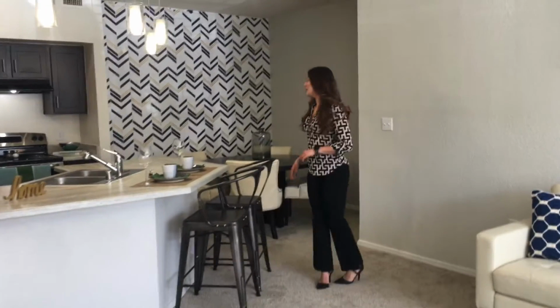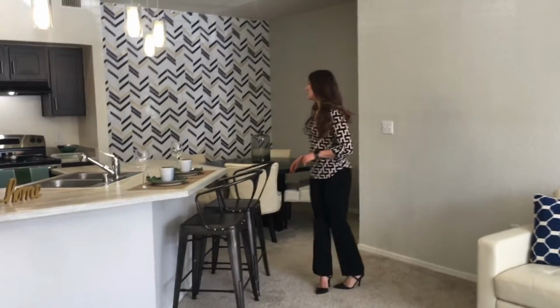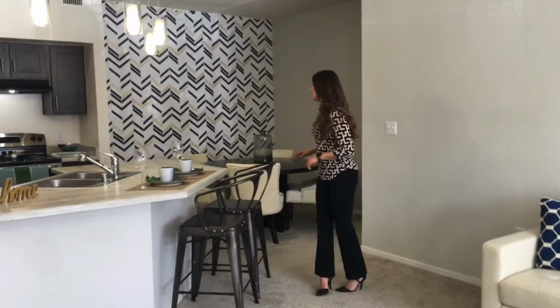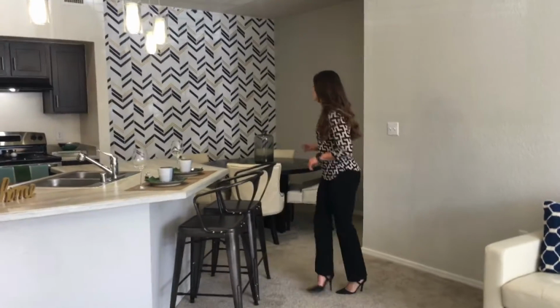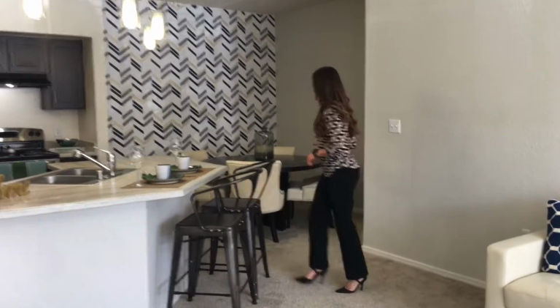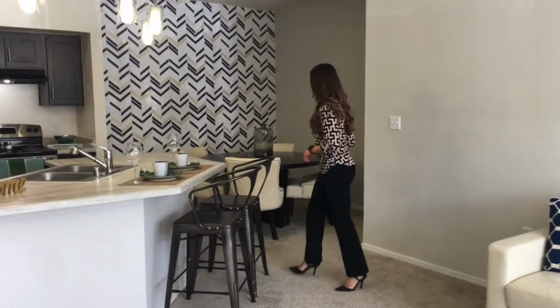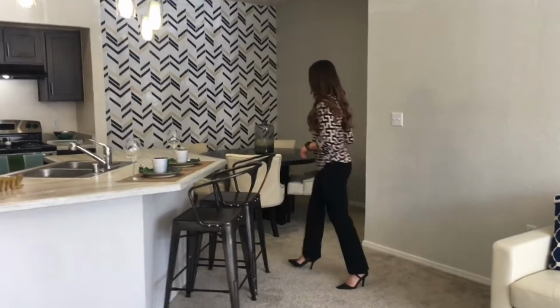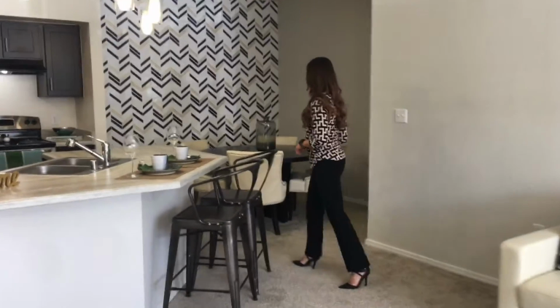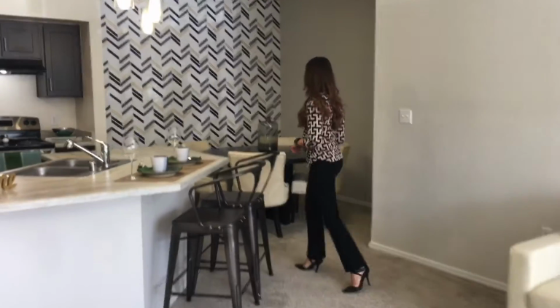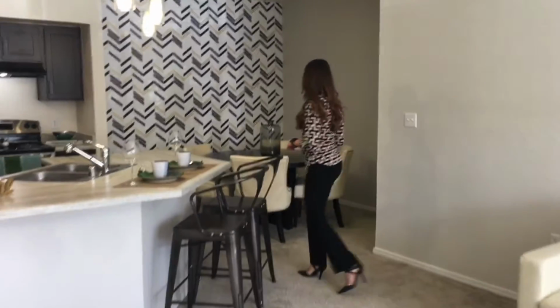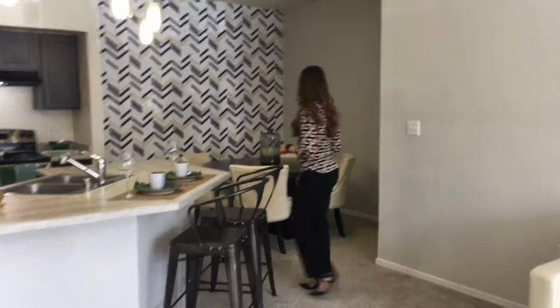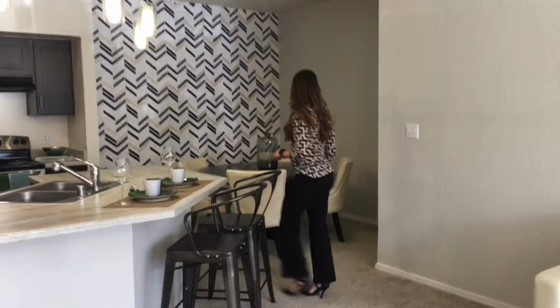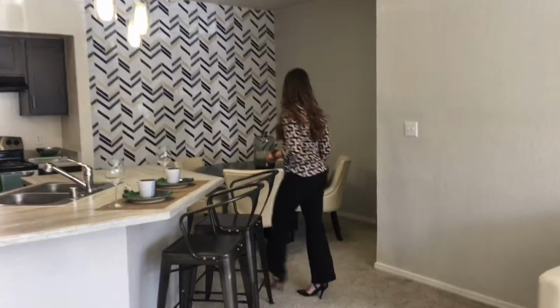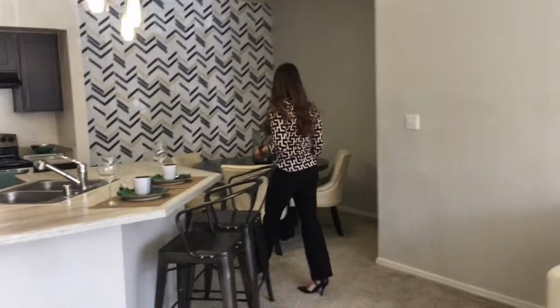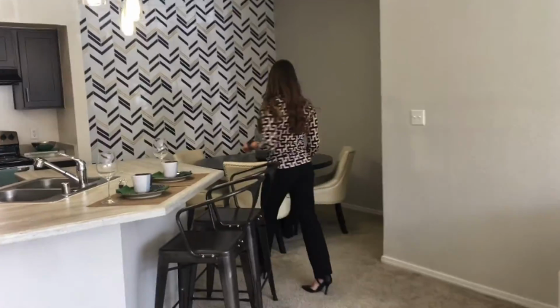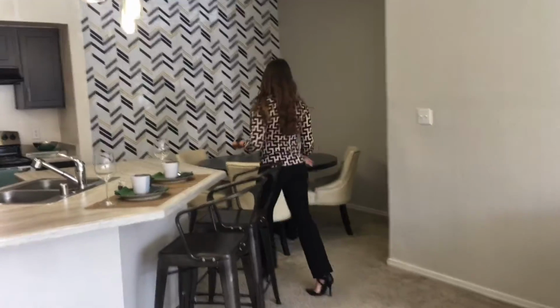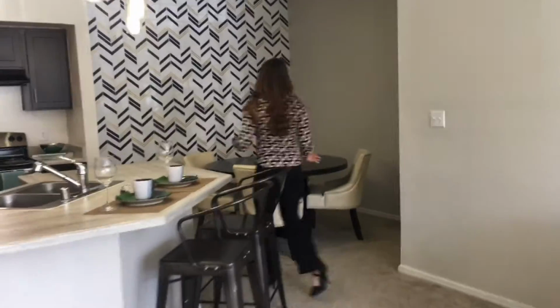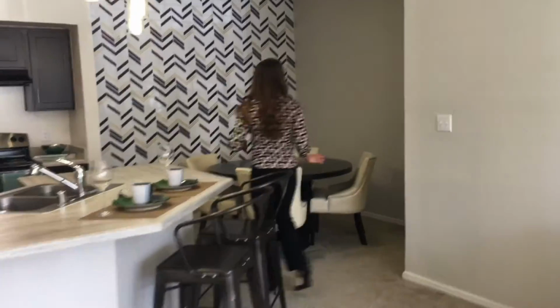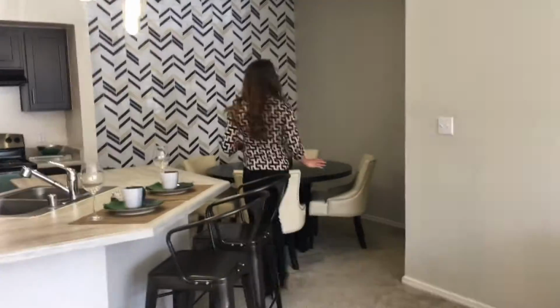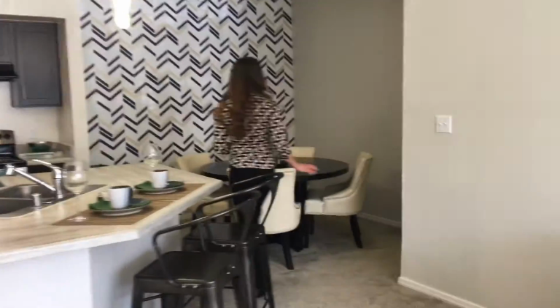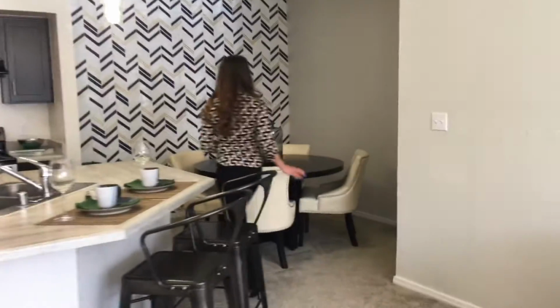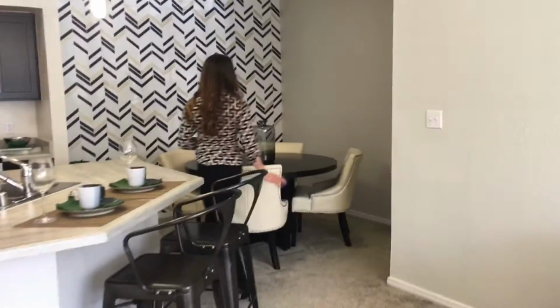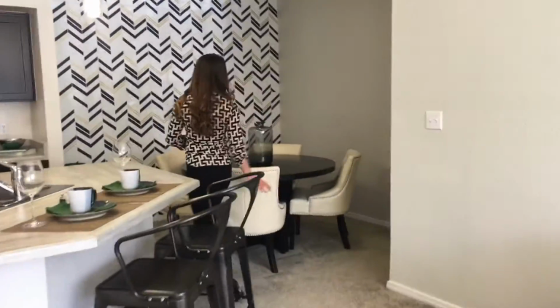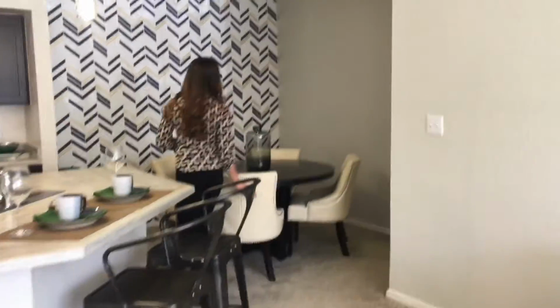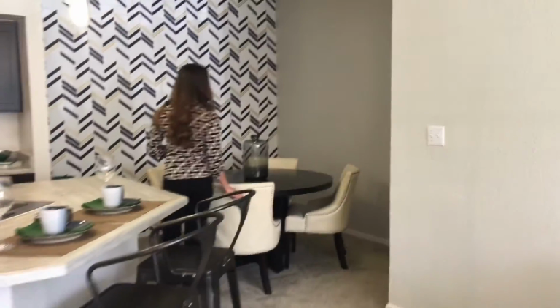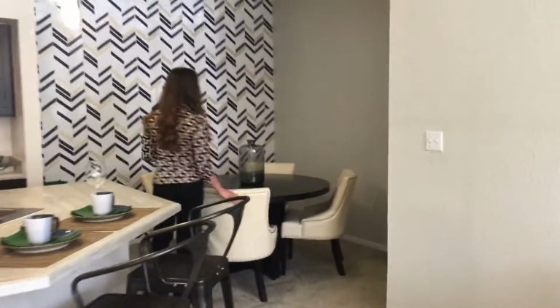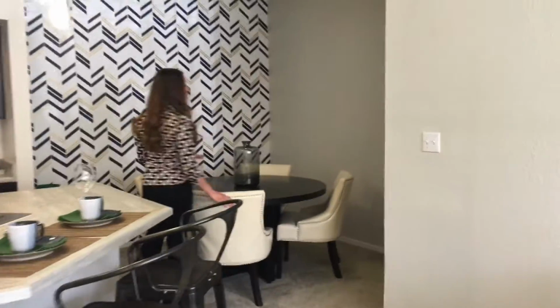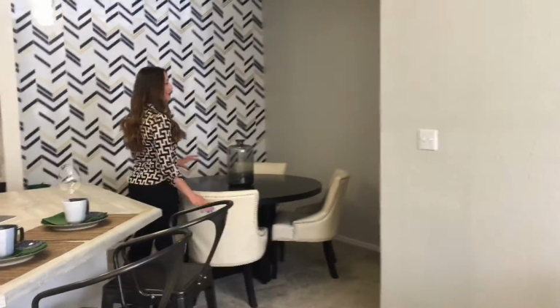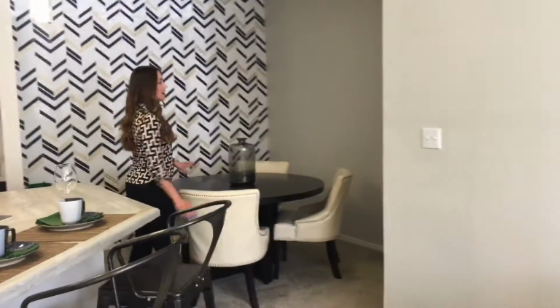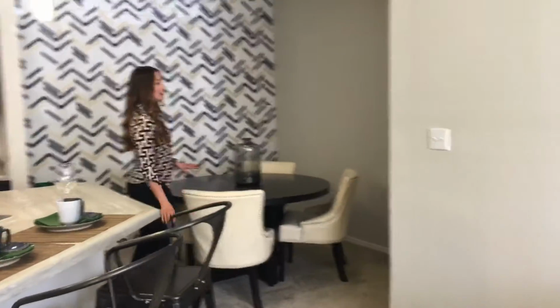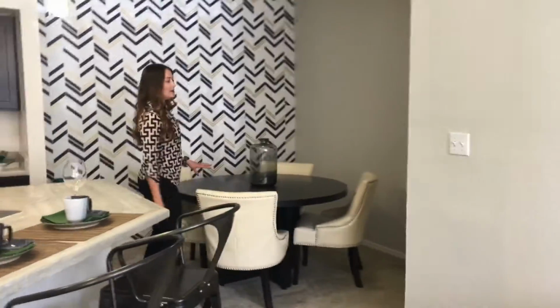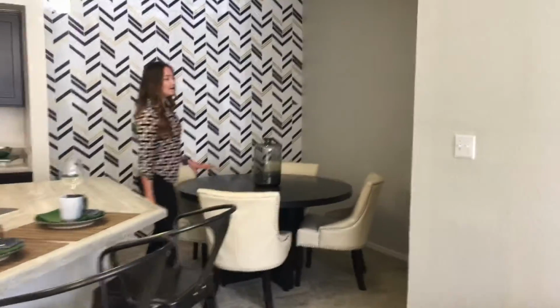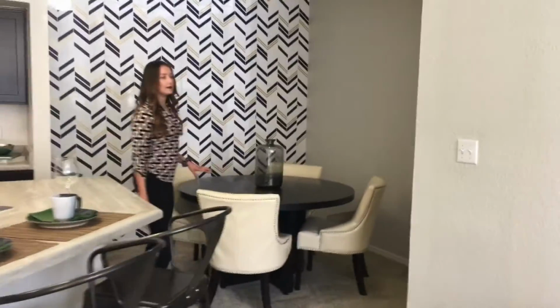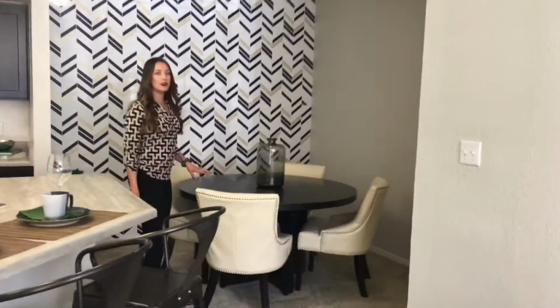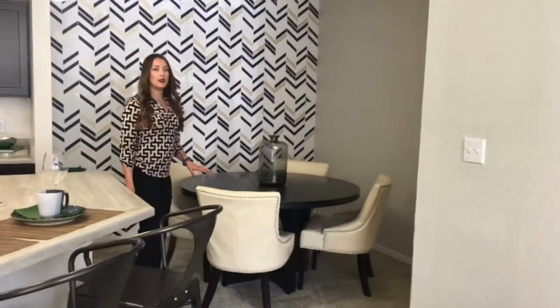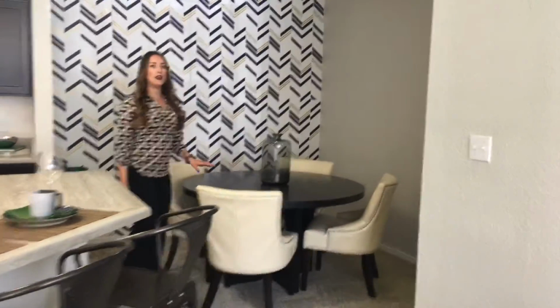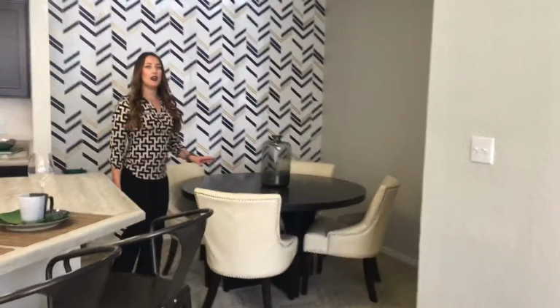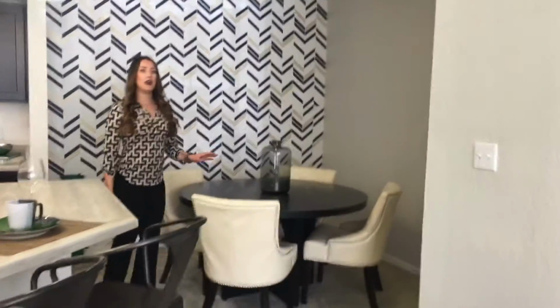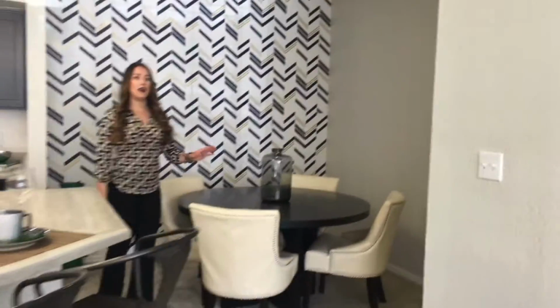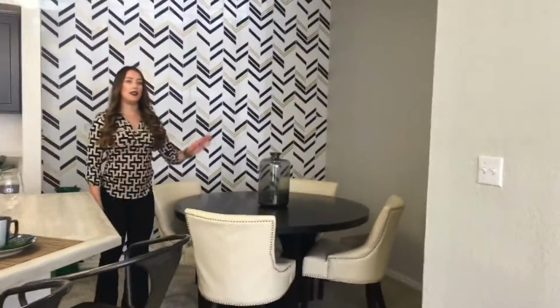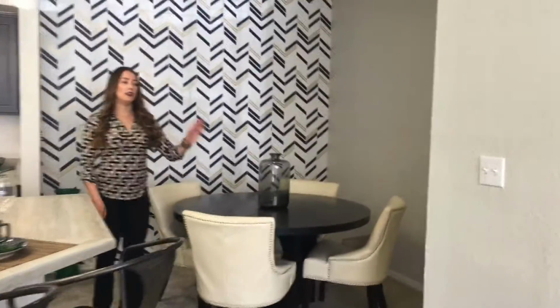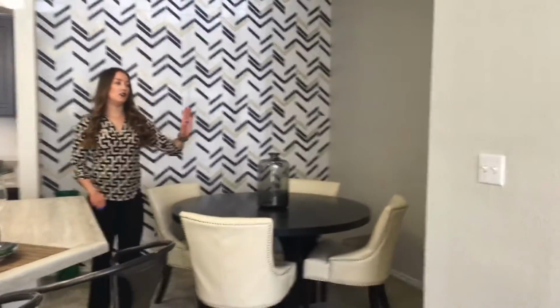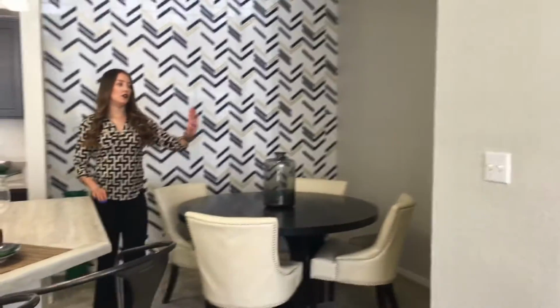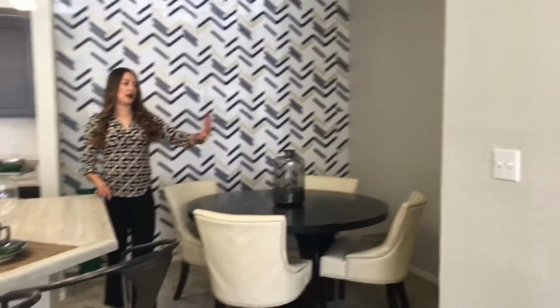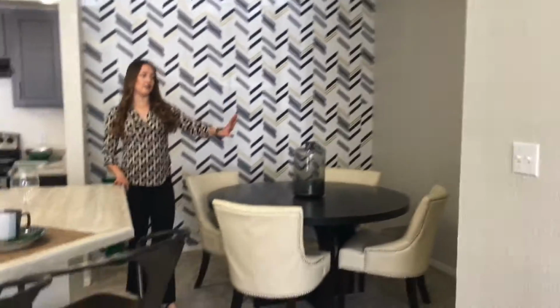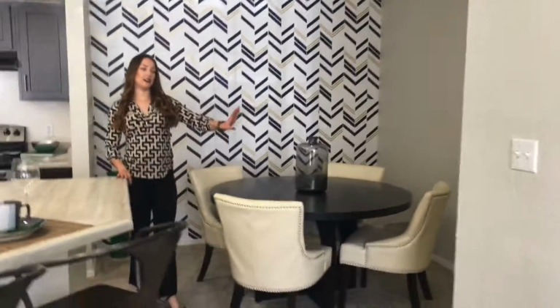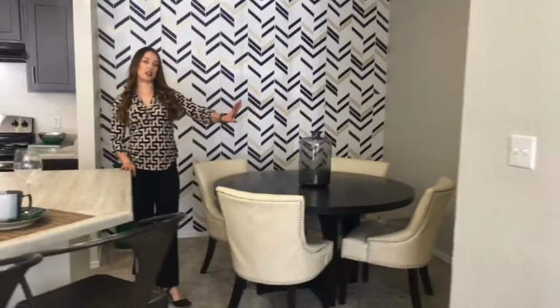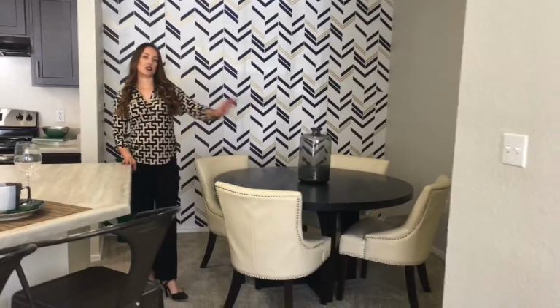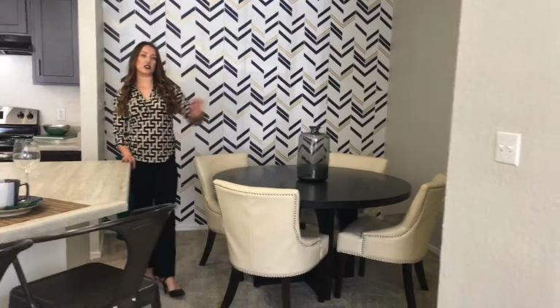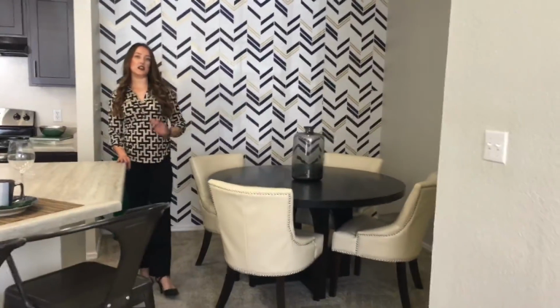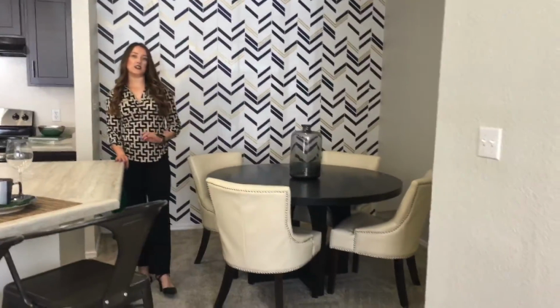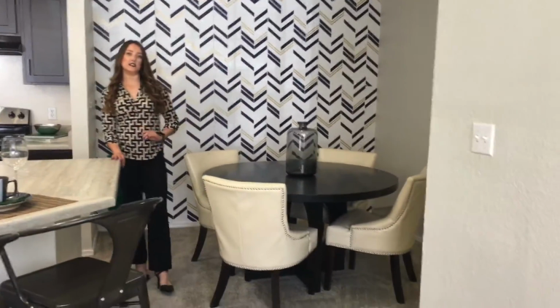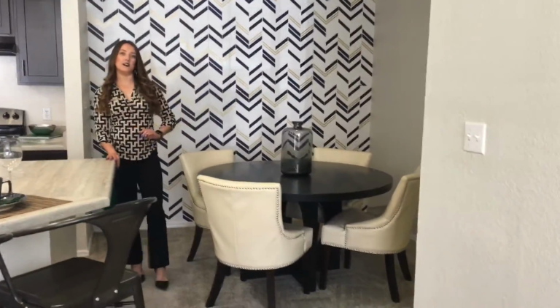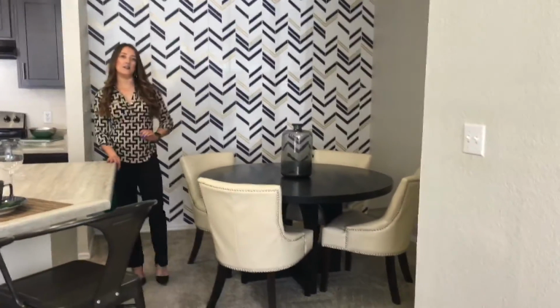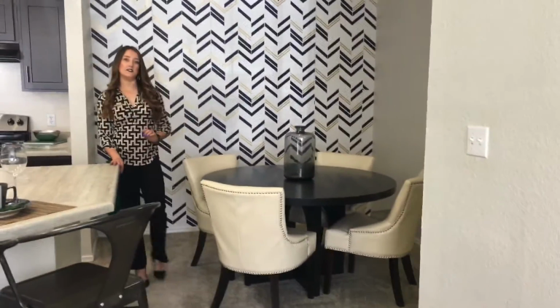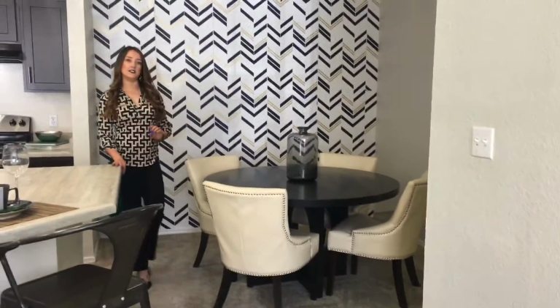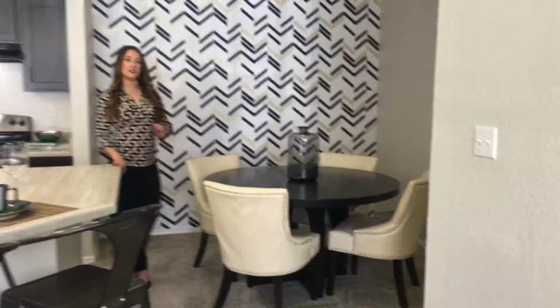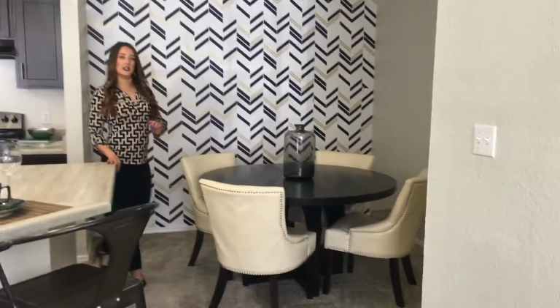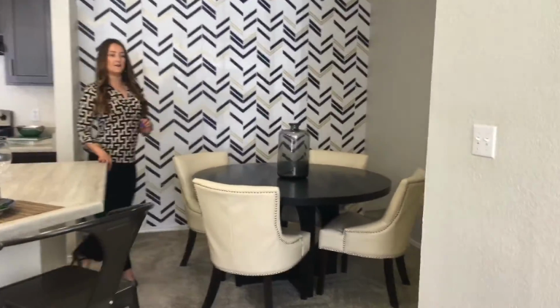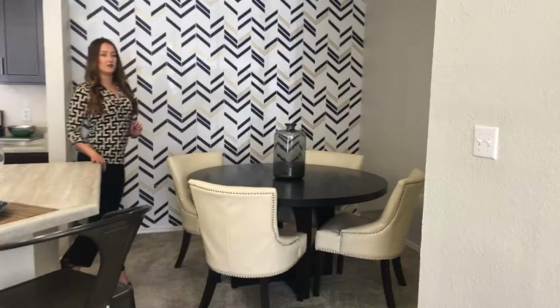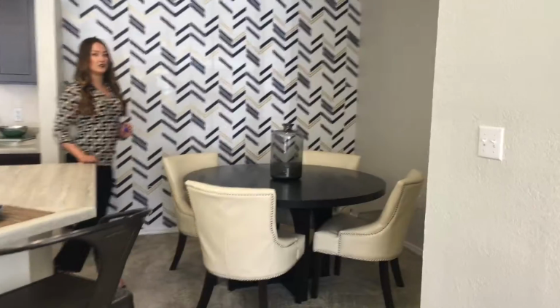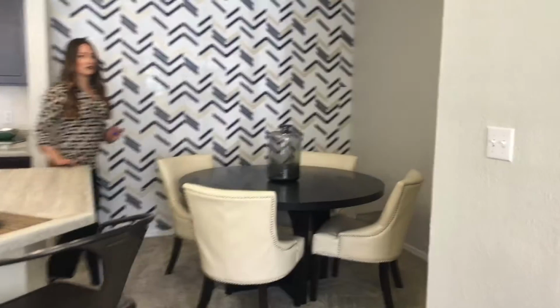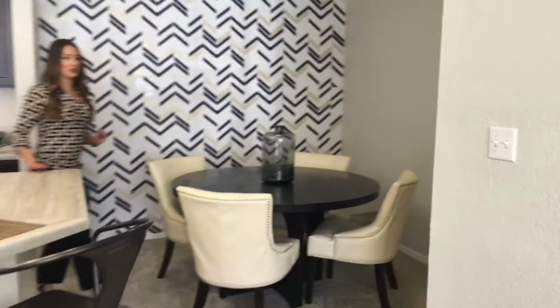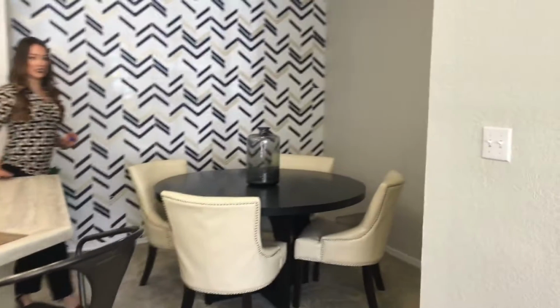Over to this side, you do have your dining room area, and then you have an extra closet off to the side for storage.